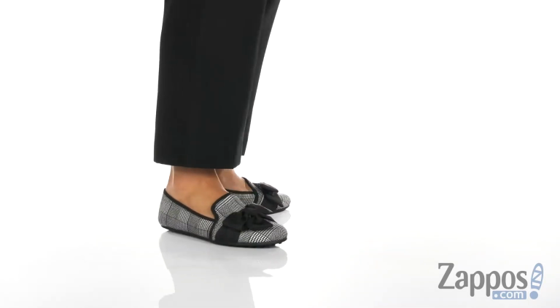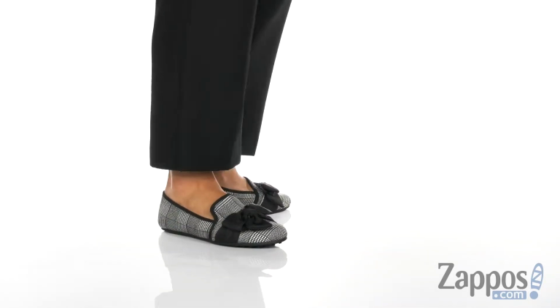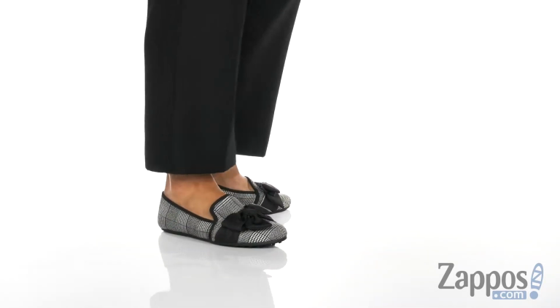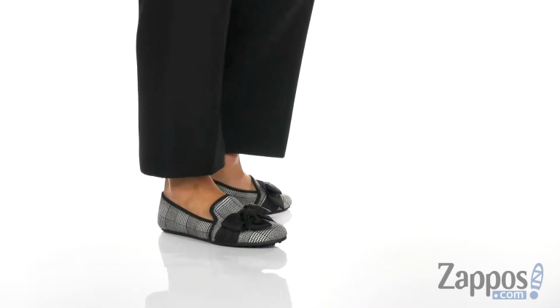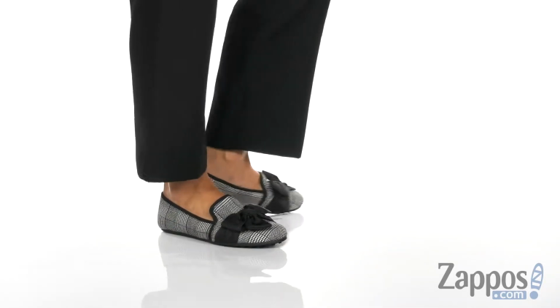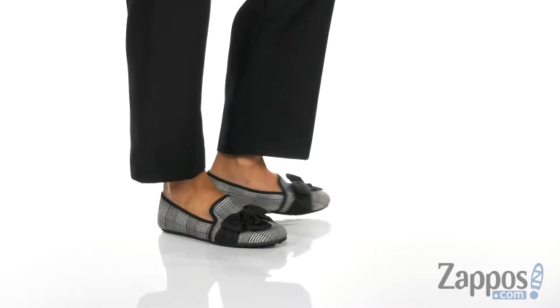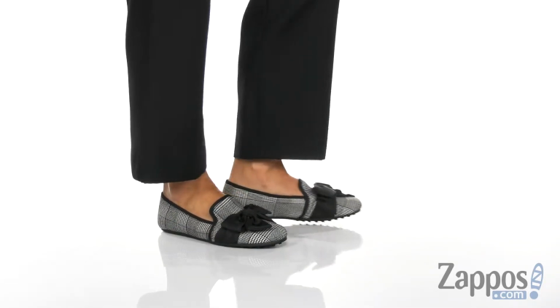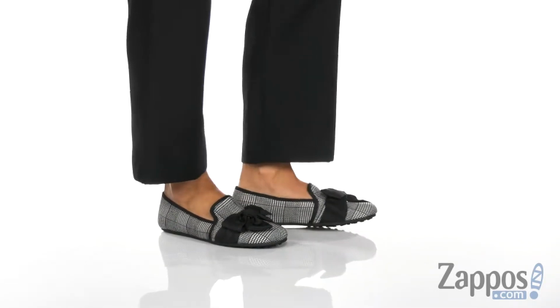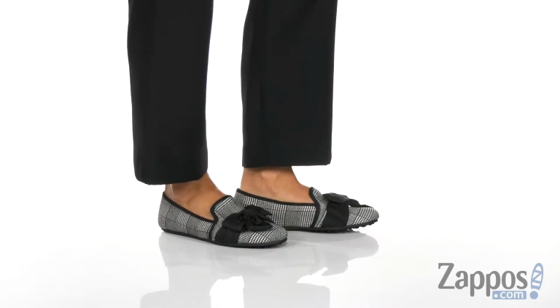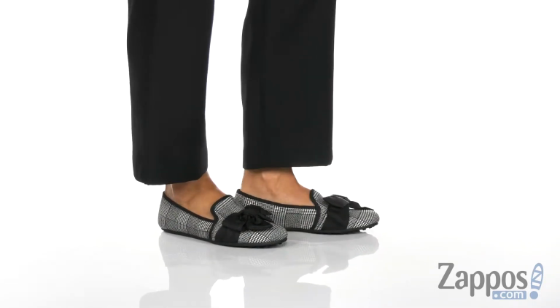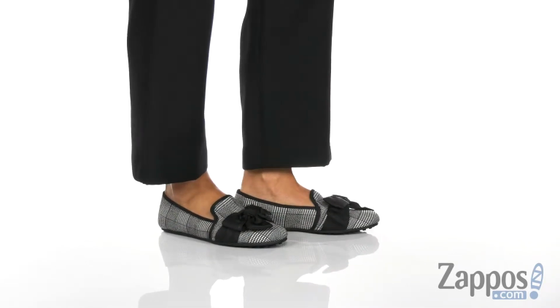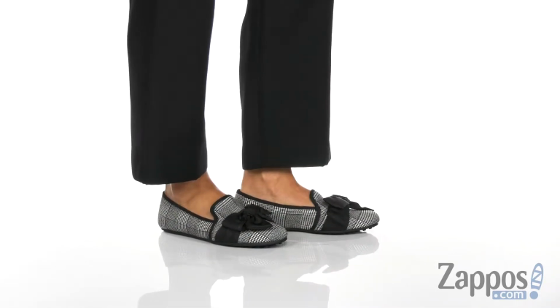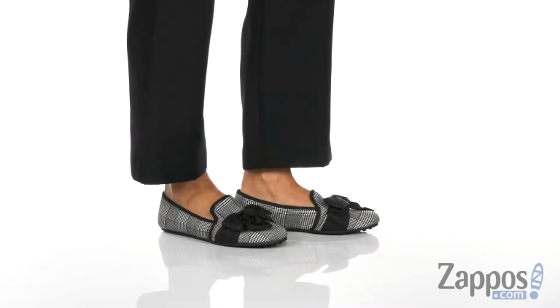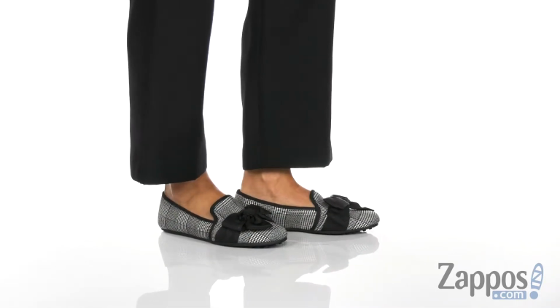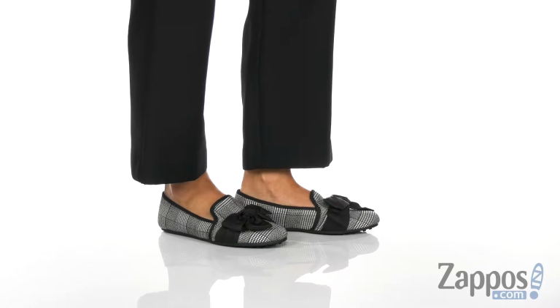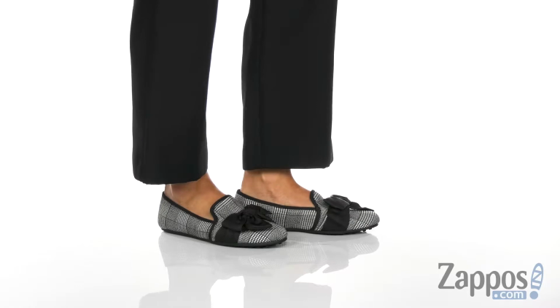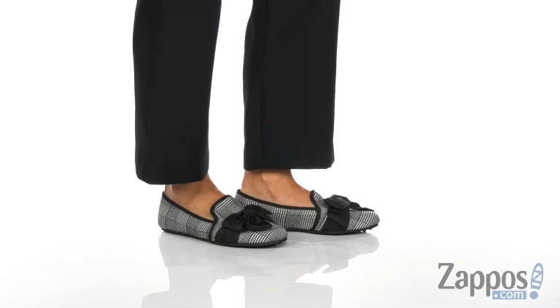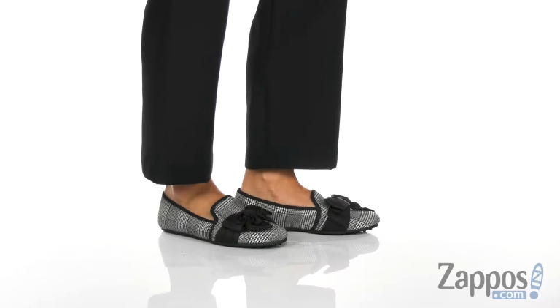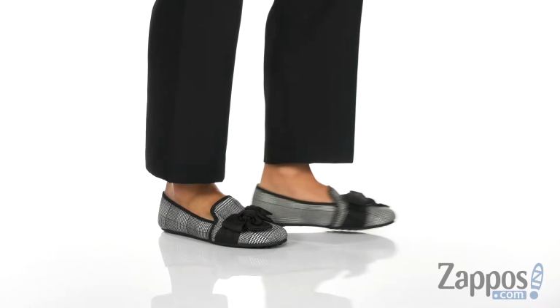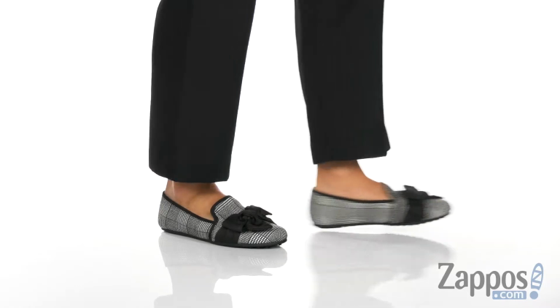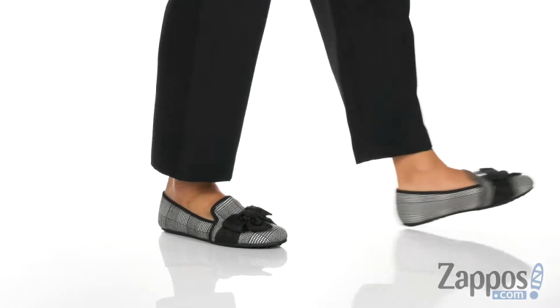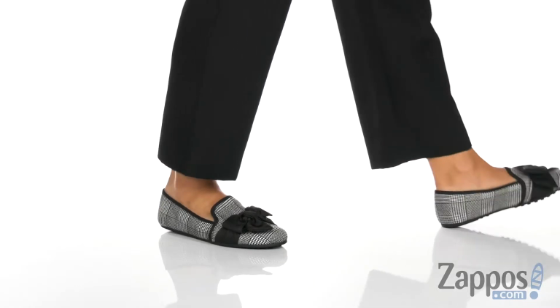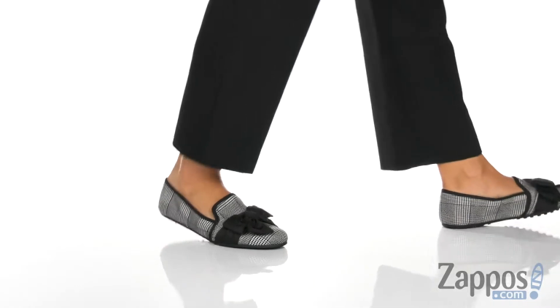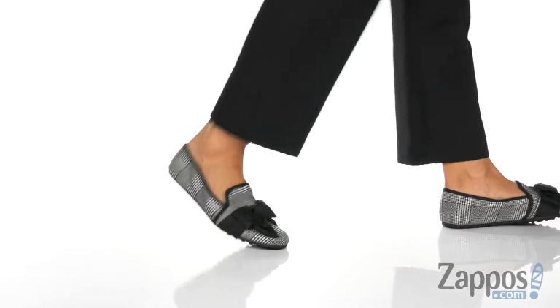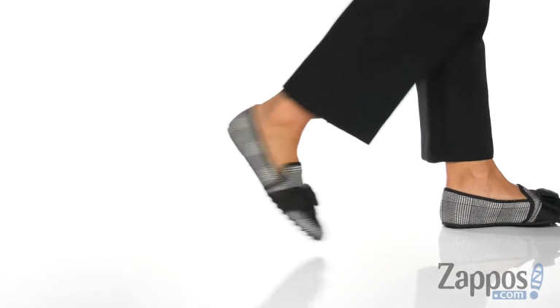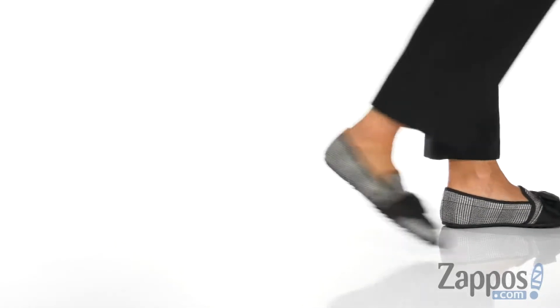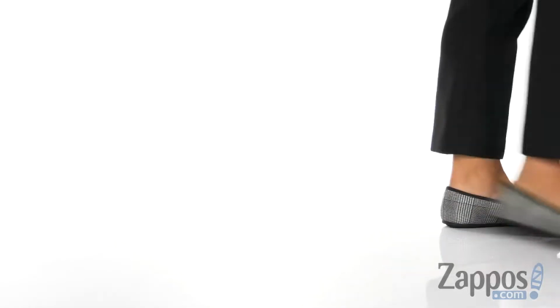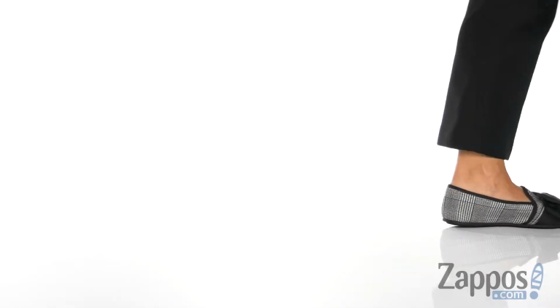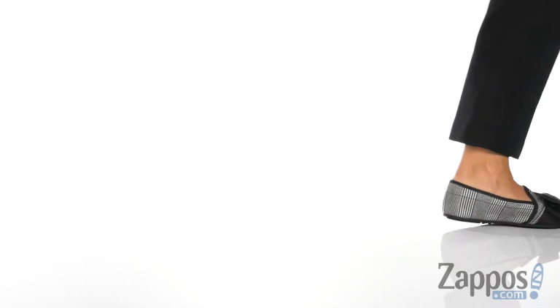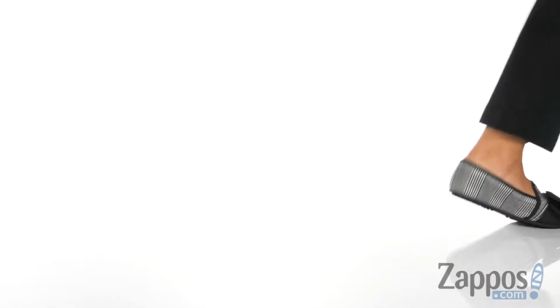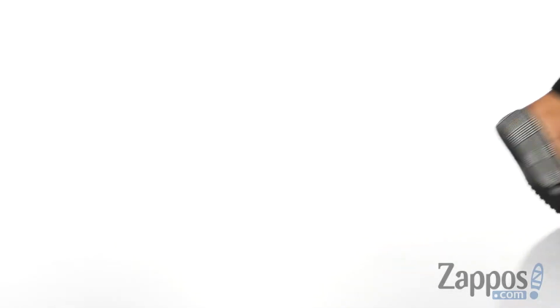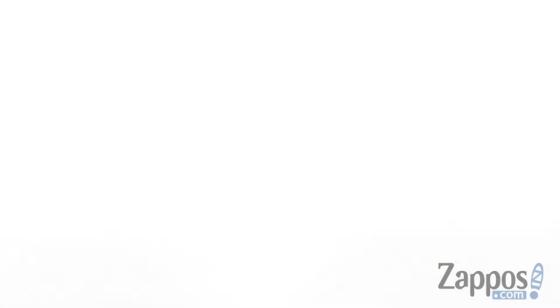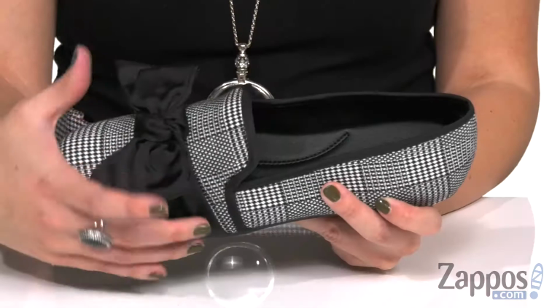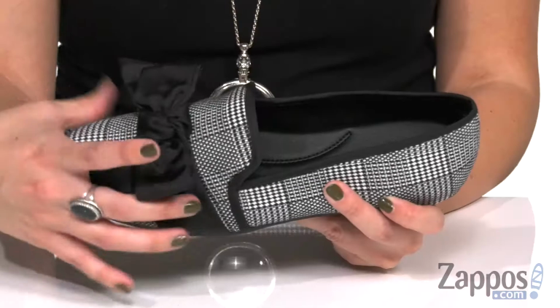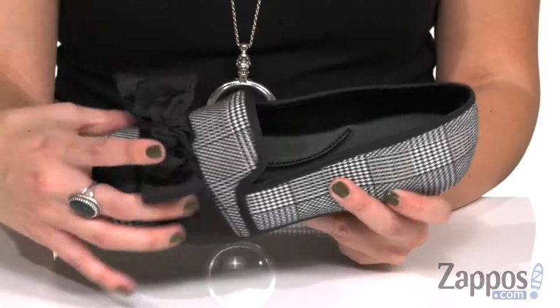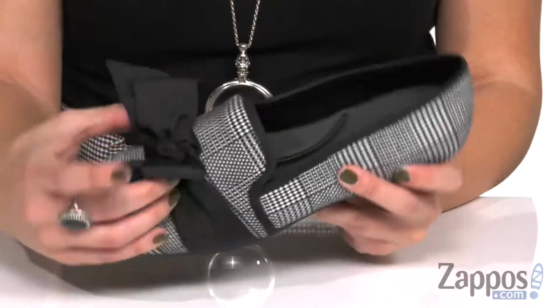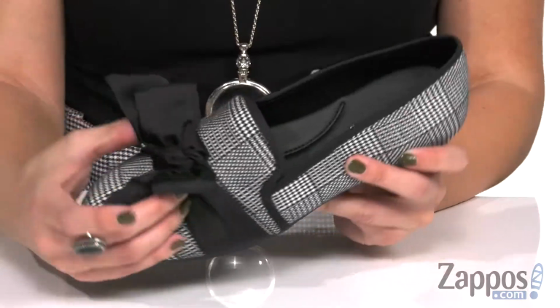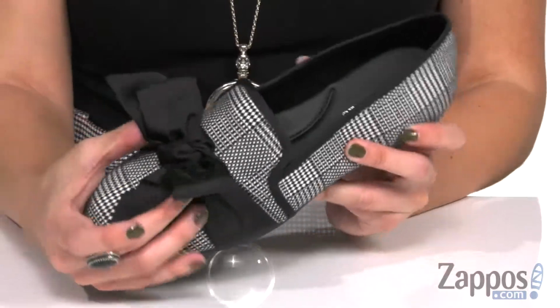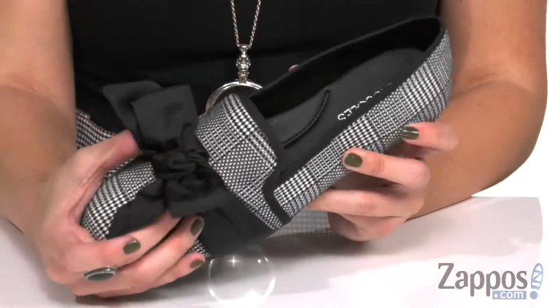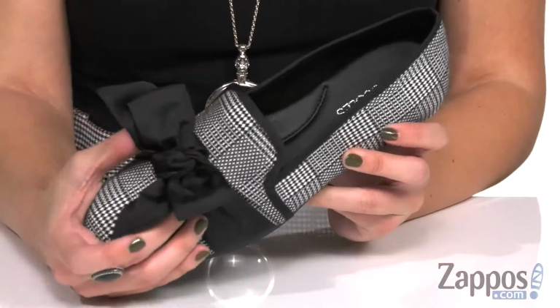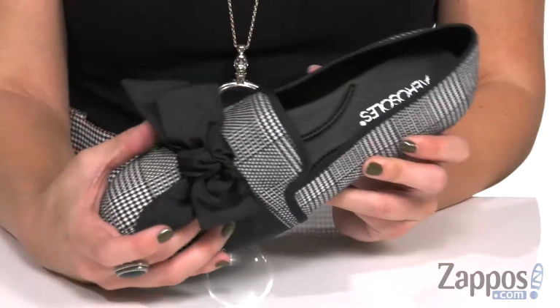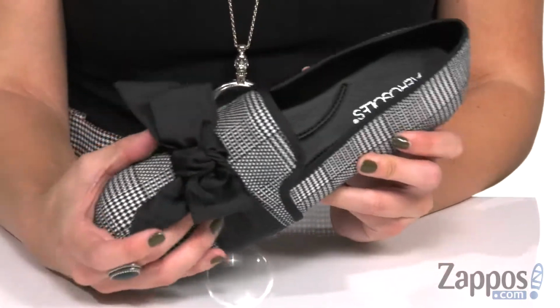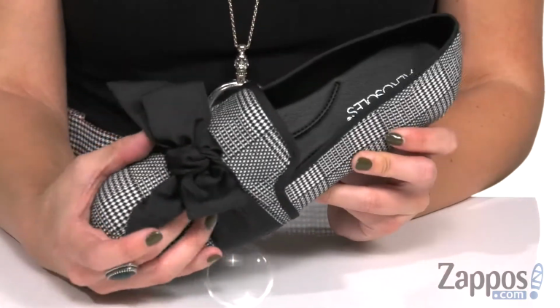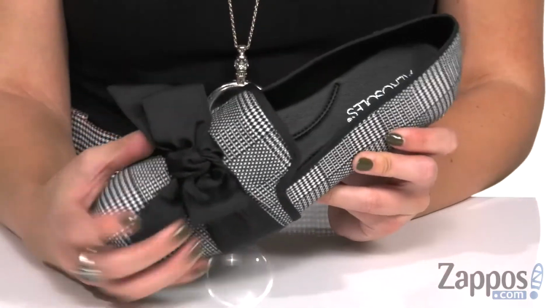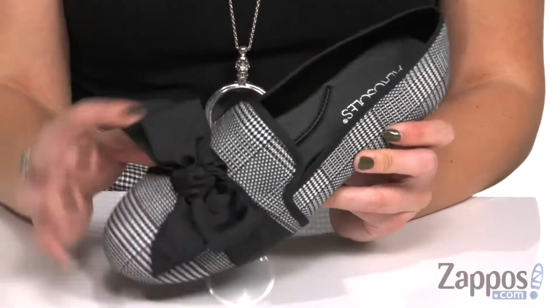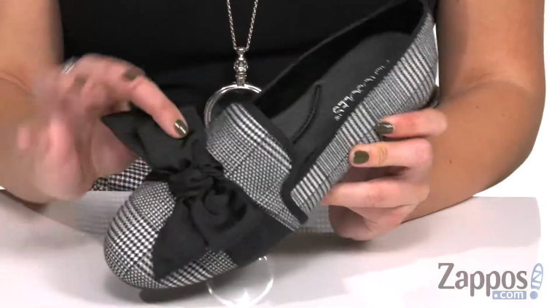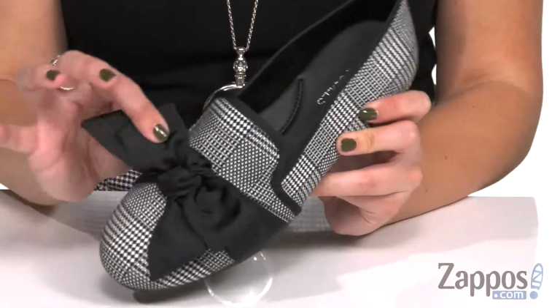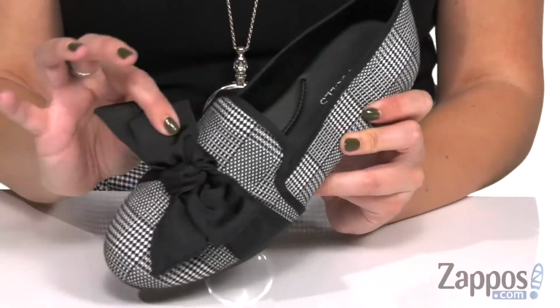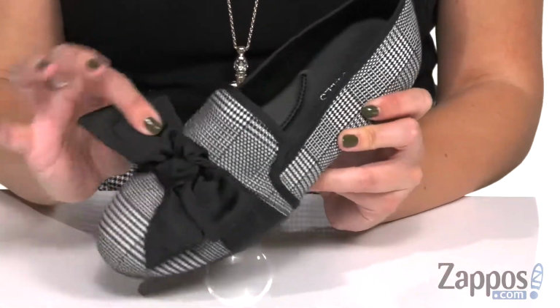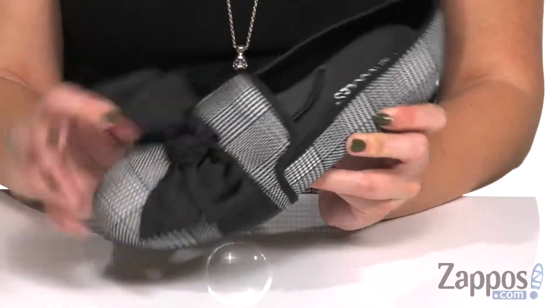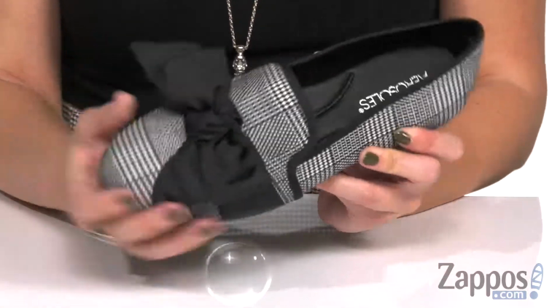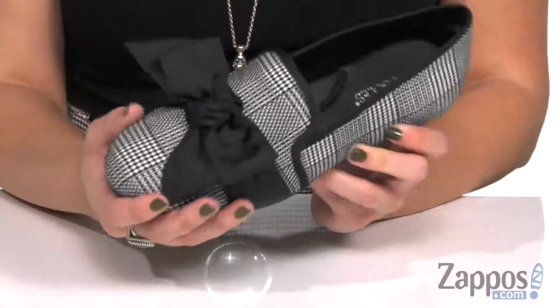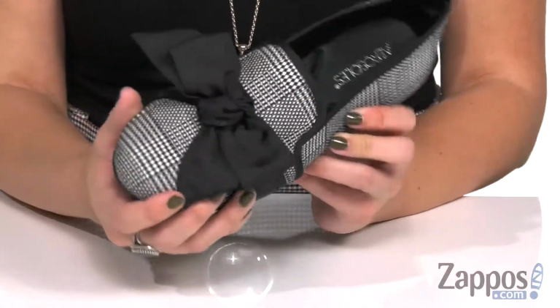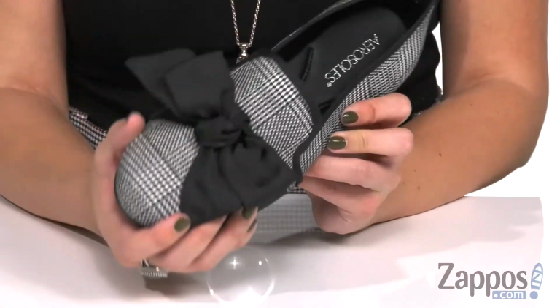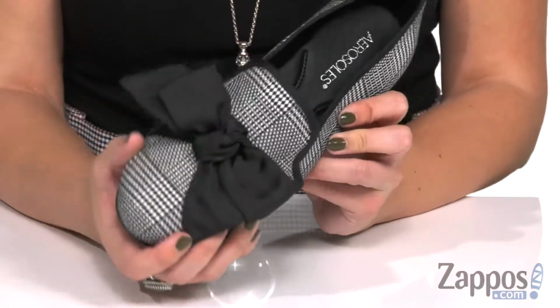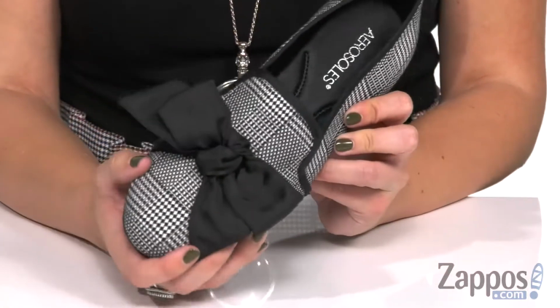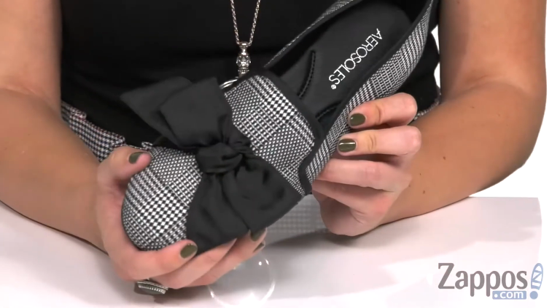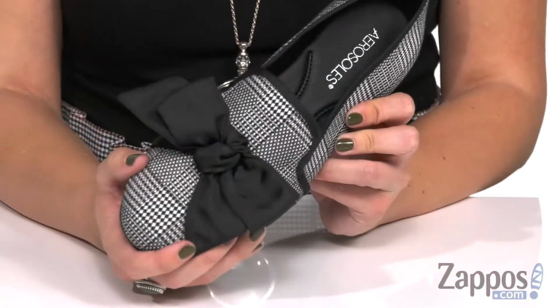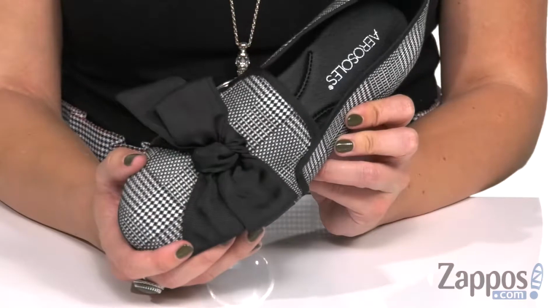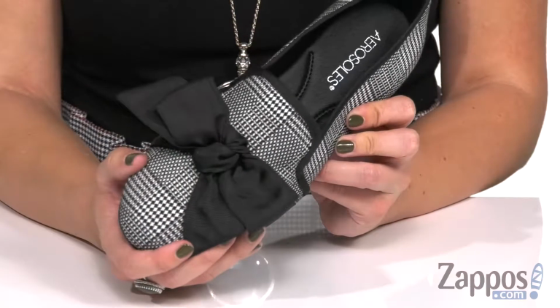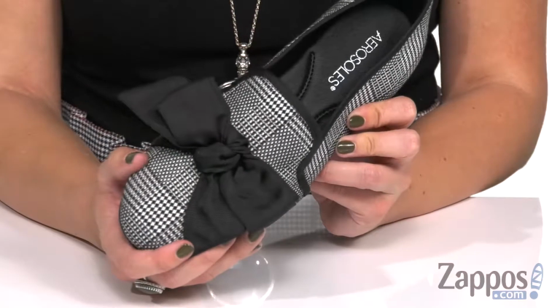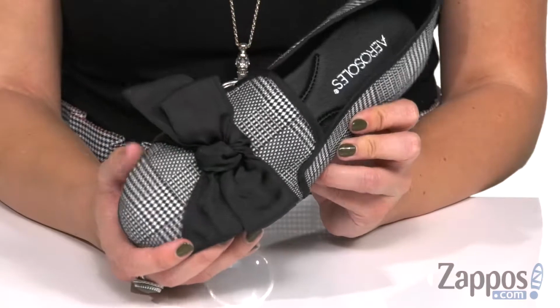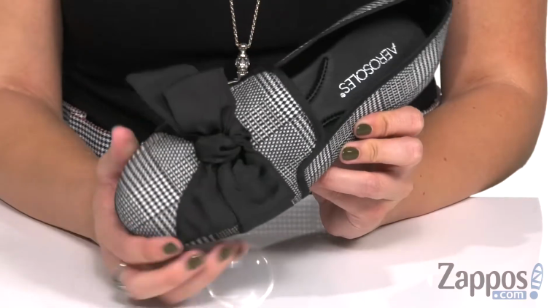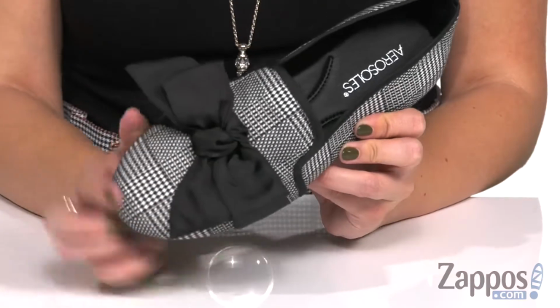These darling flats have such a cute look. I love the print throughout, and the black contrasting bow just kind of gives it a little pop of style.